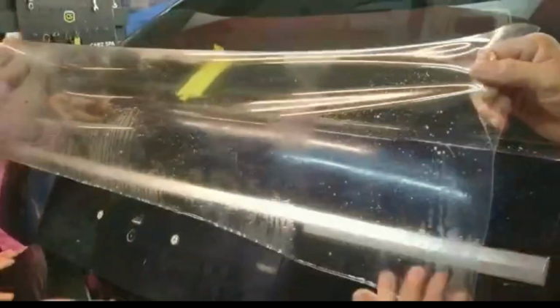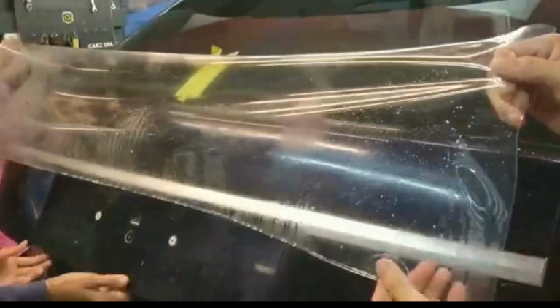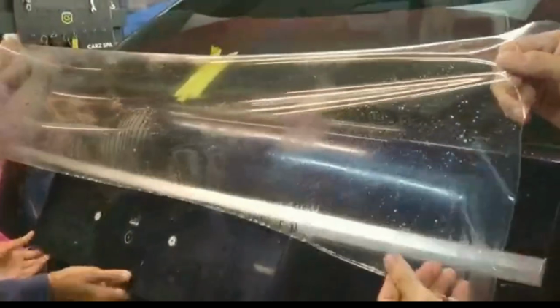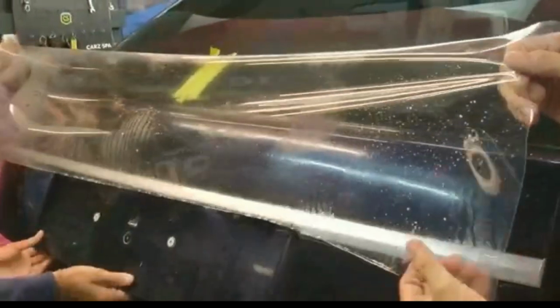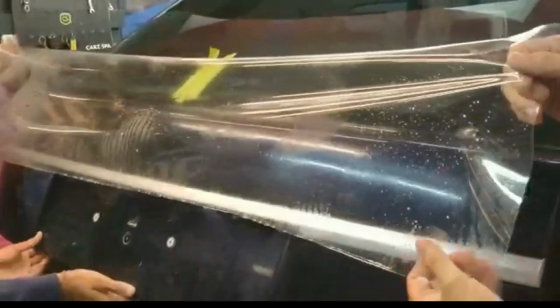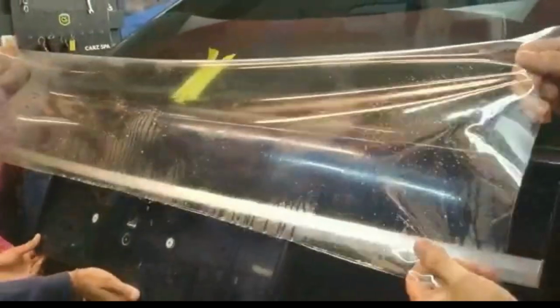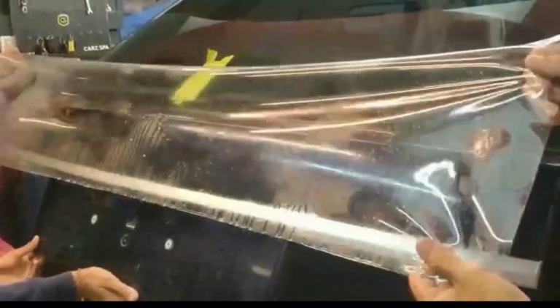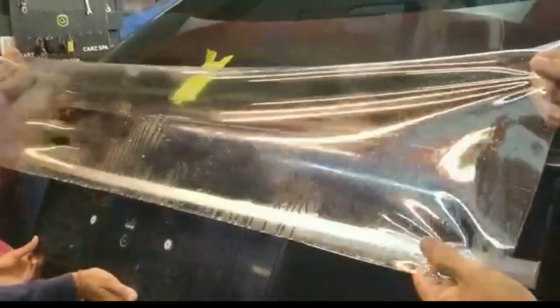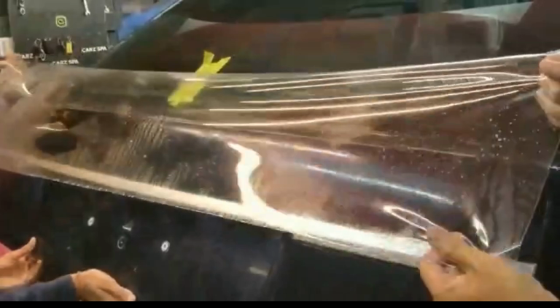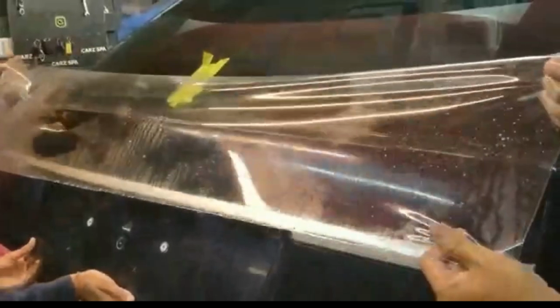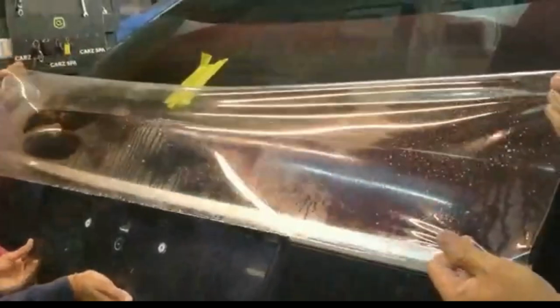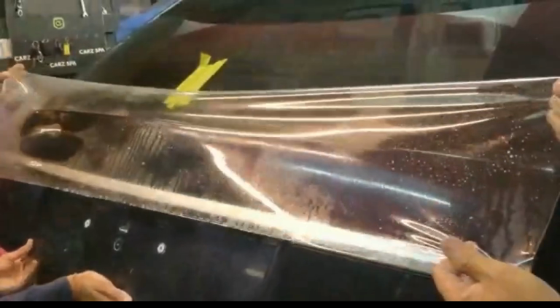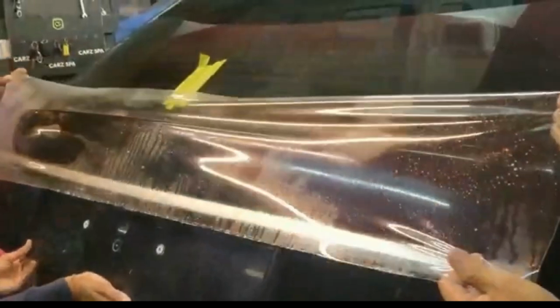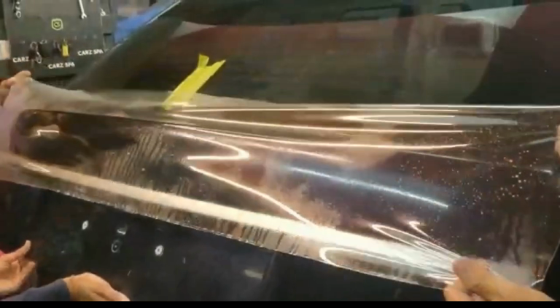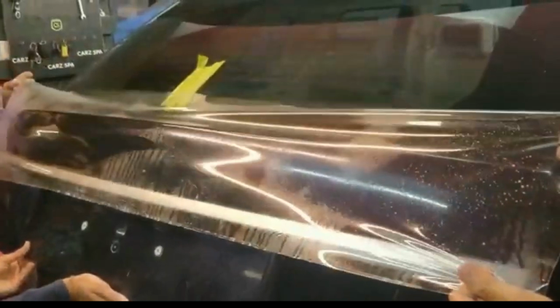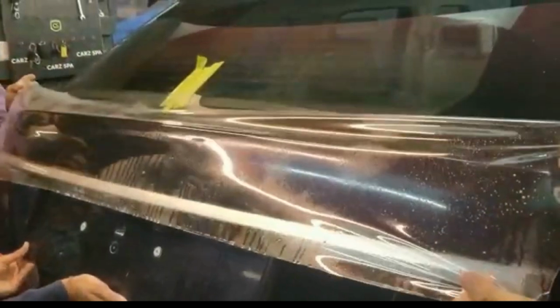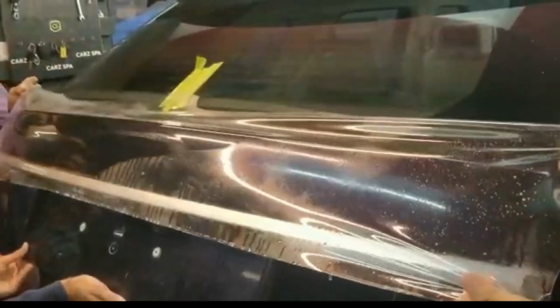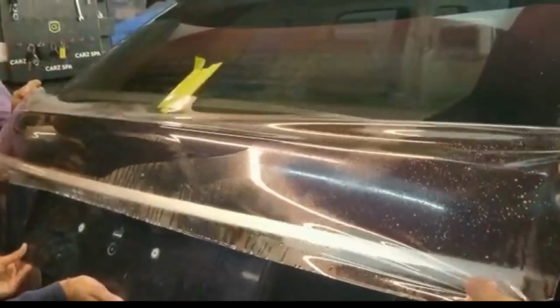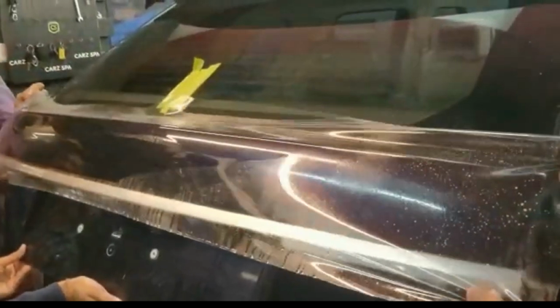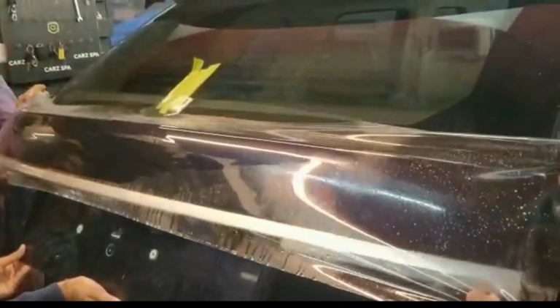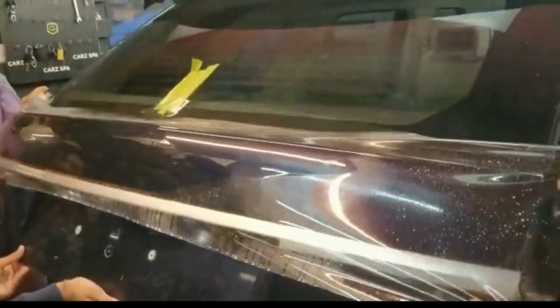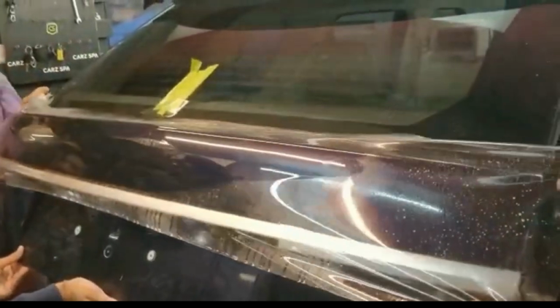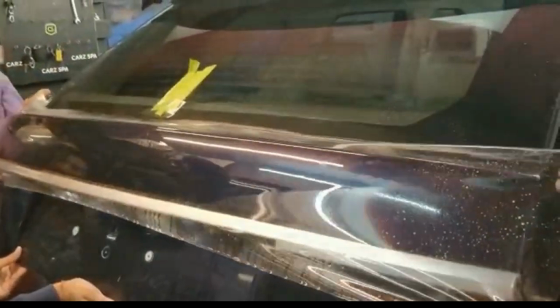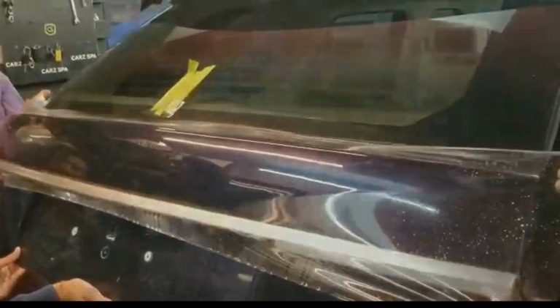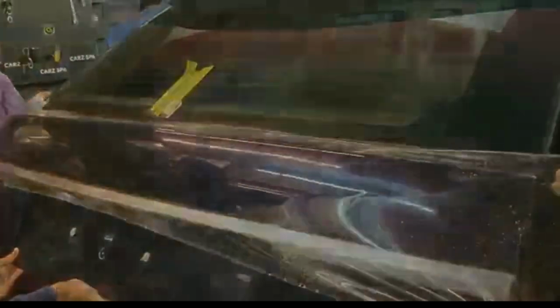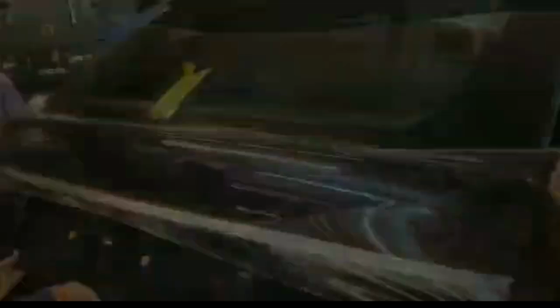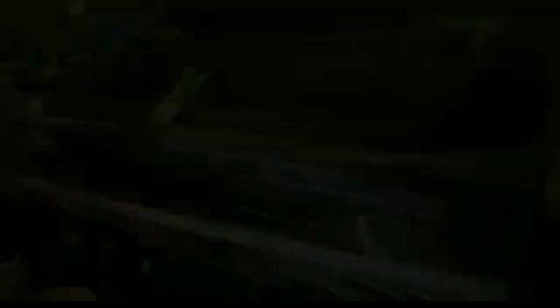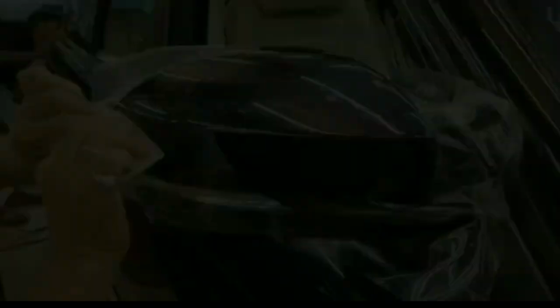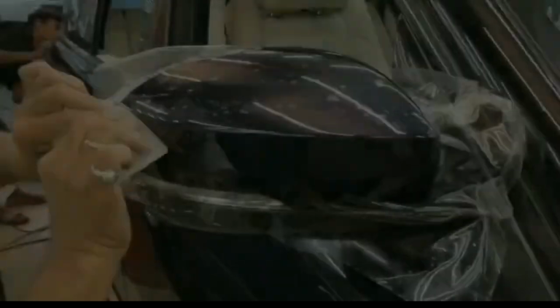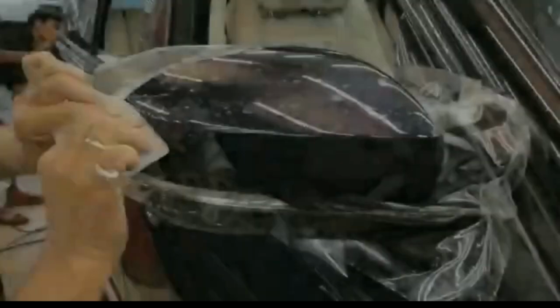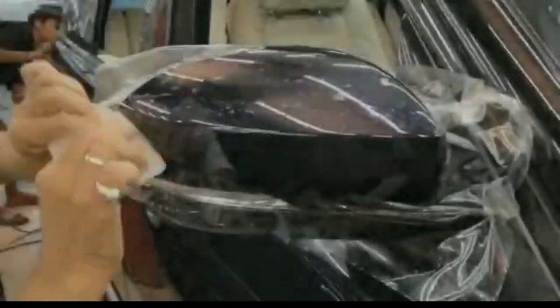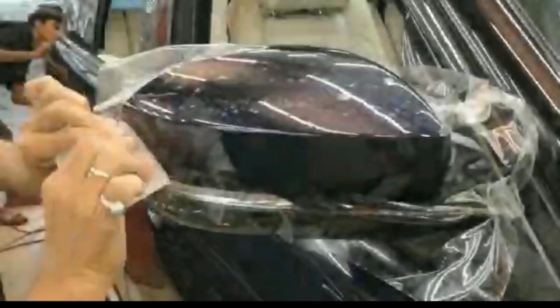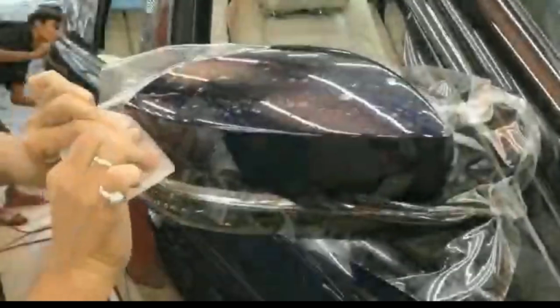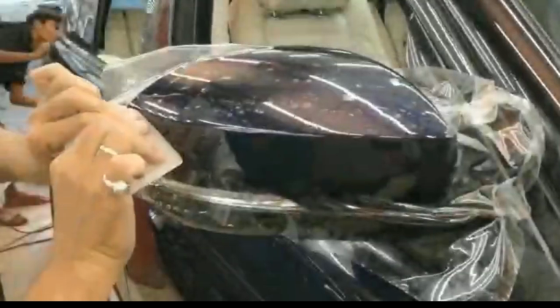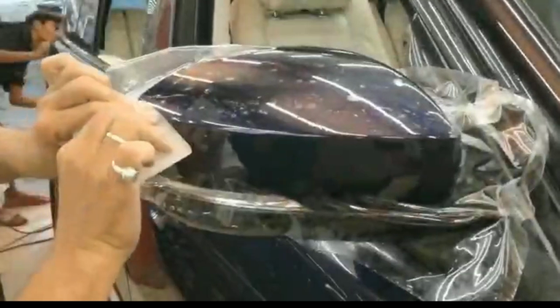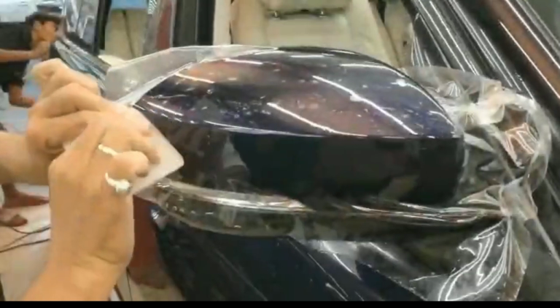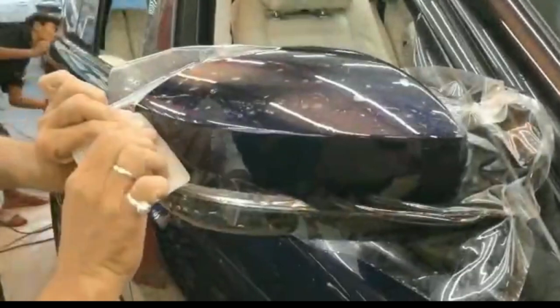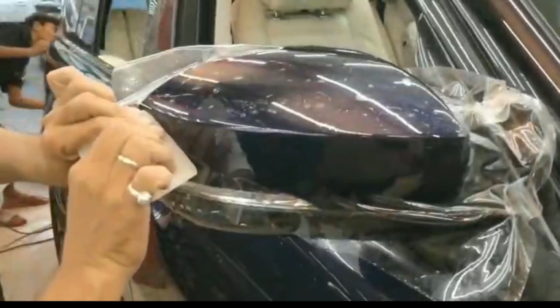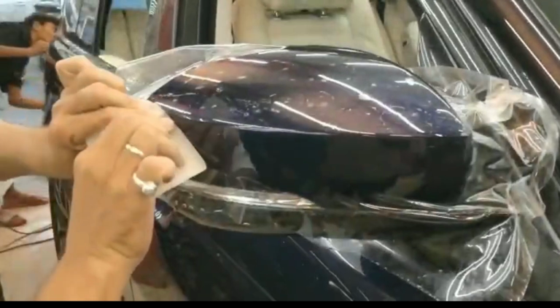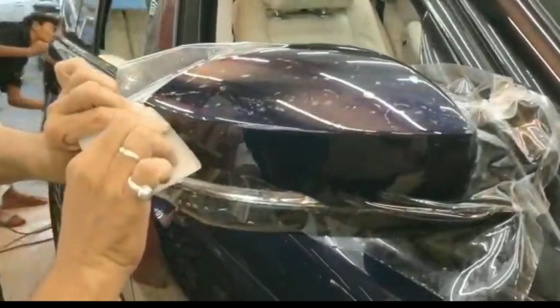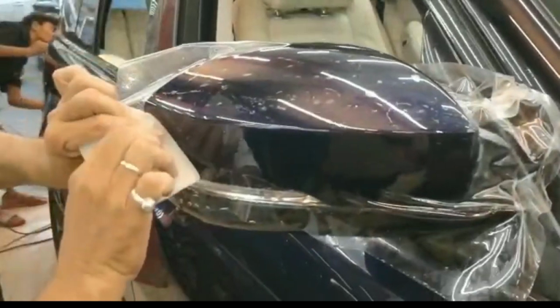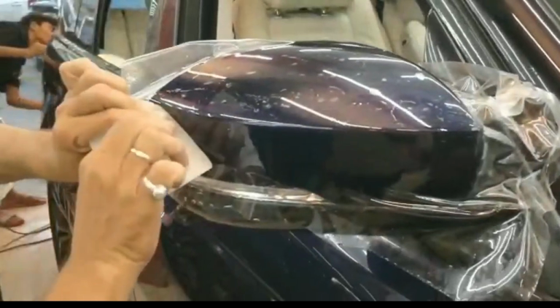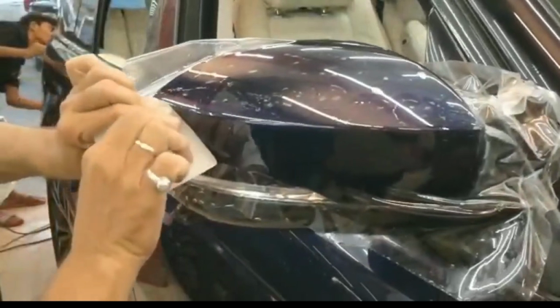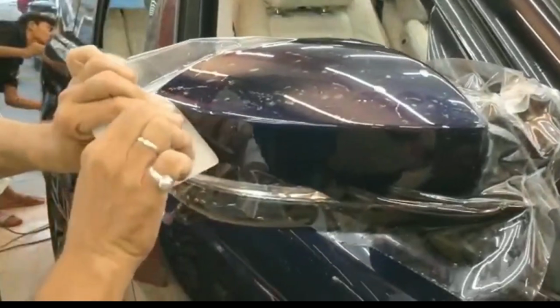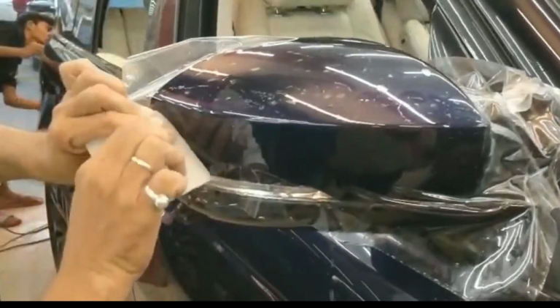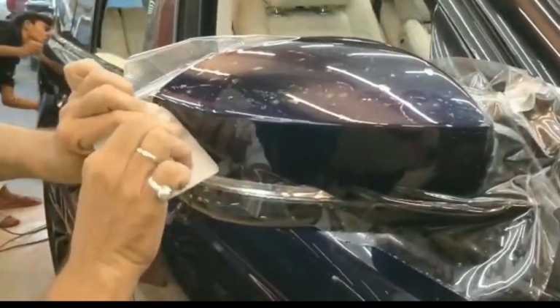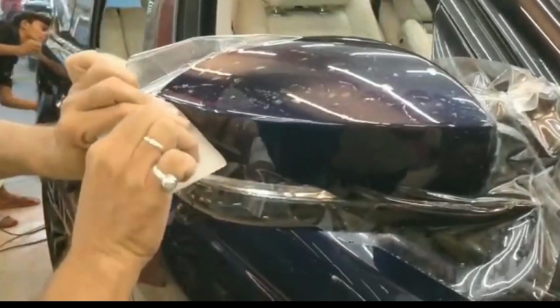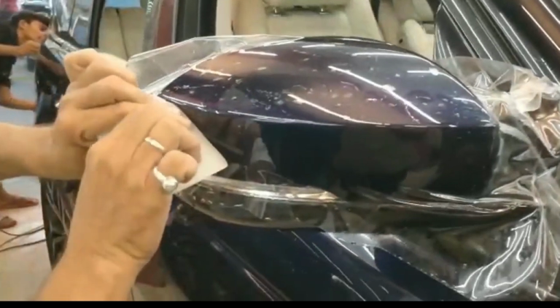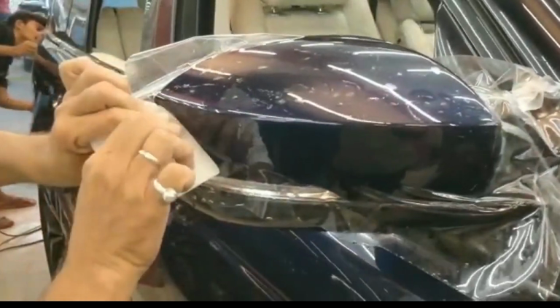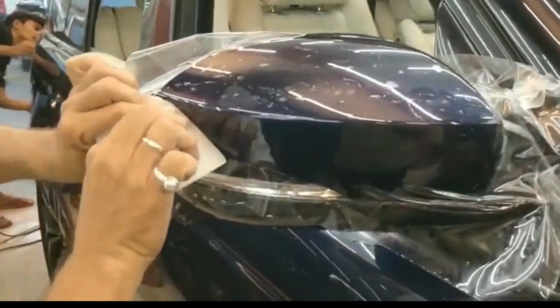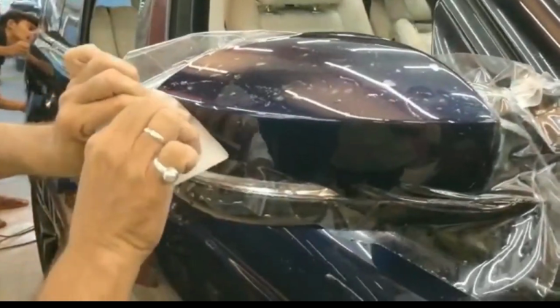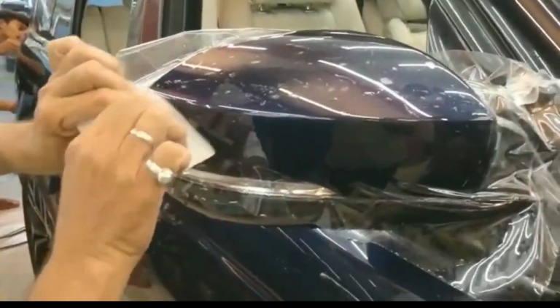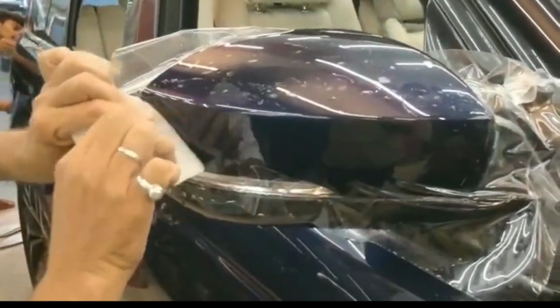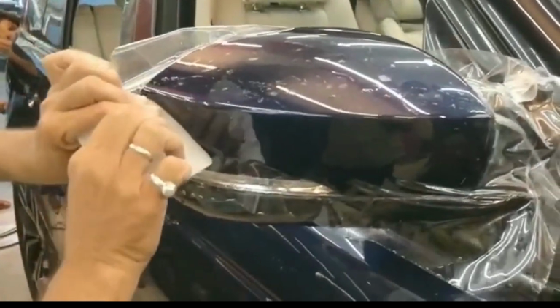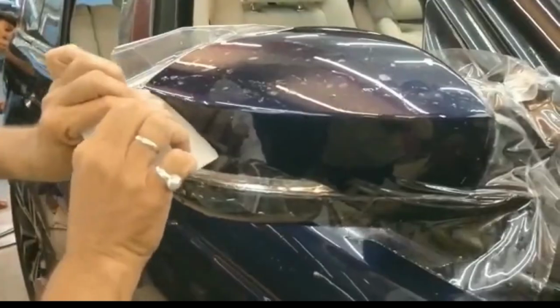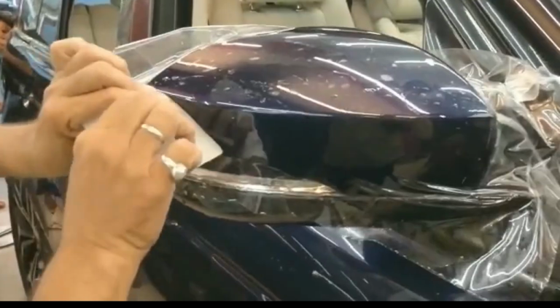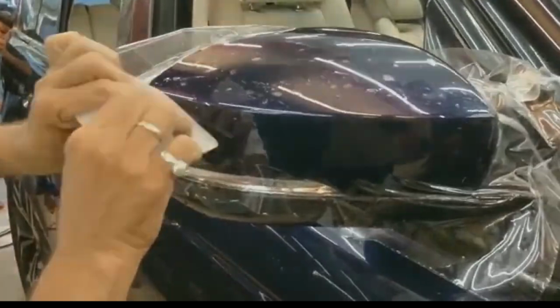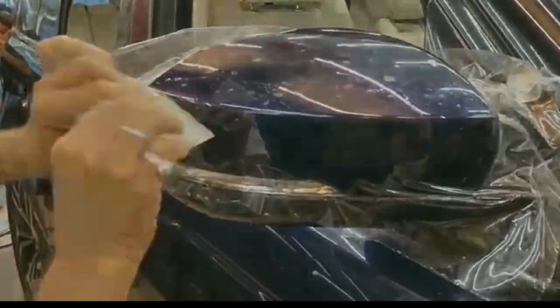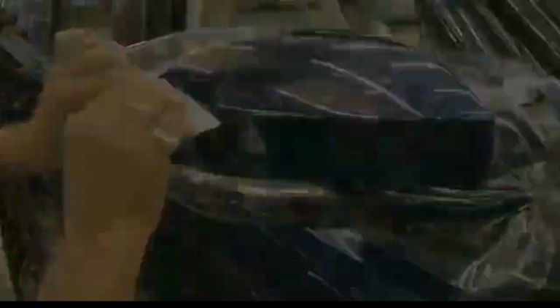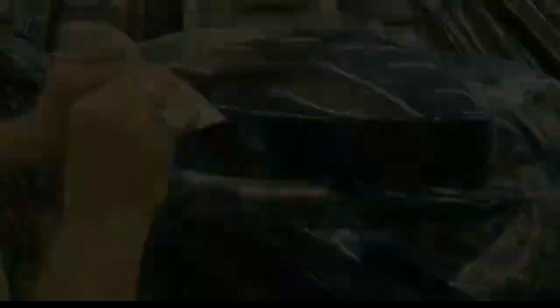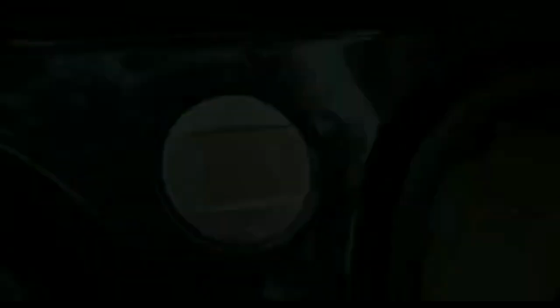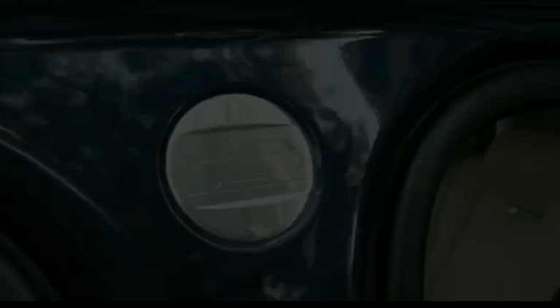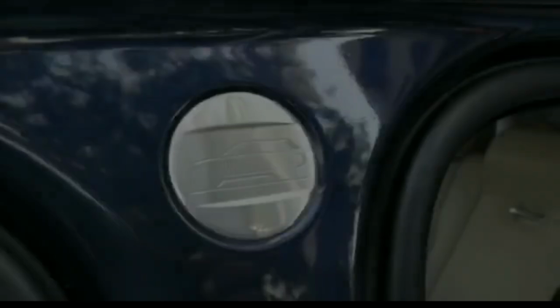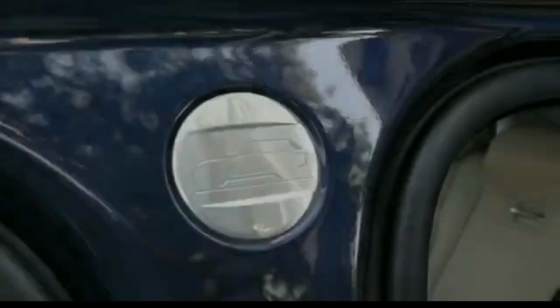We remove the letters of the car also so that the PPF is applied in one piece. This is how the mirrors are done.